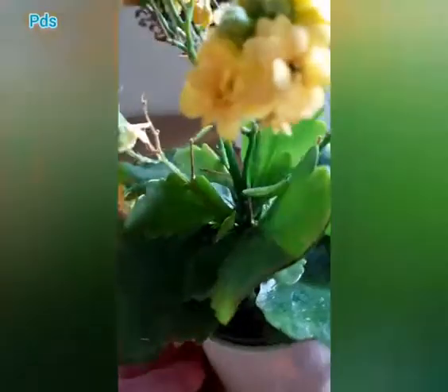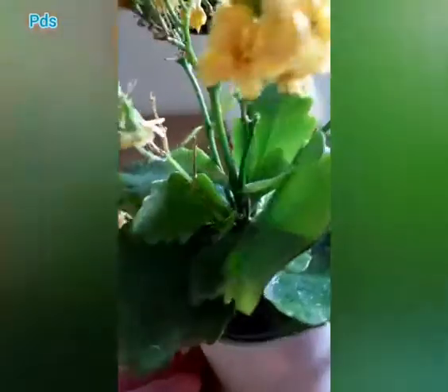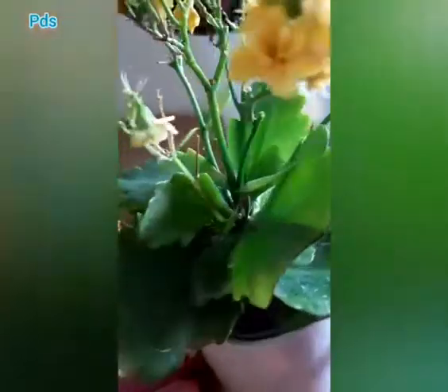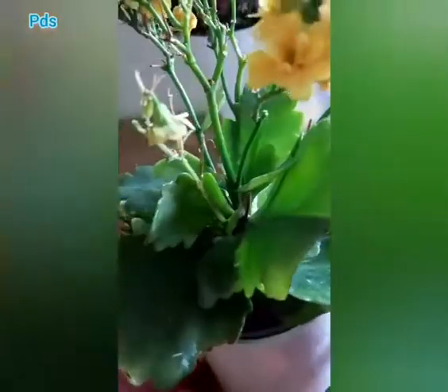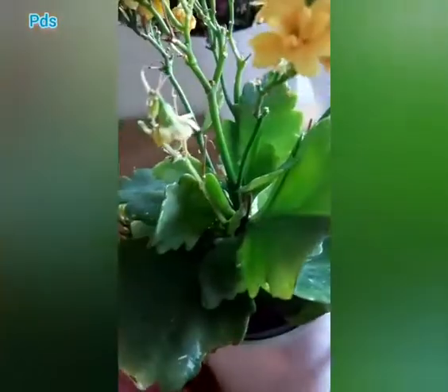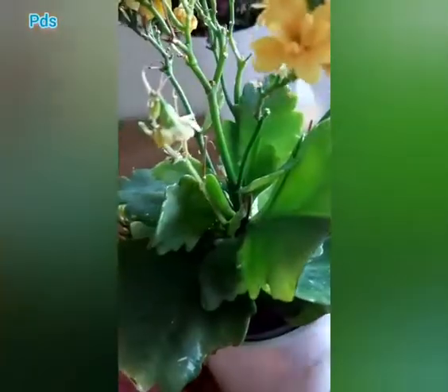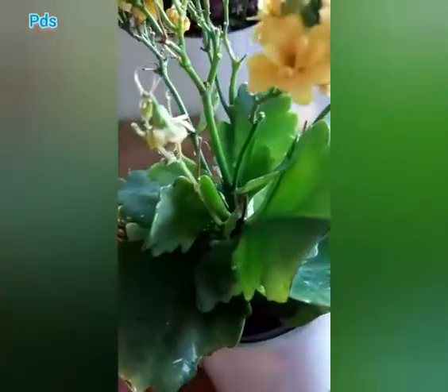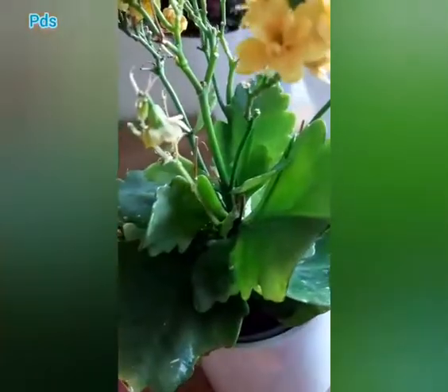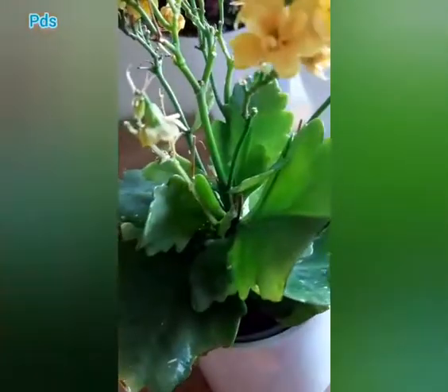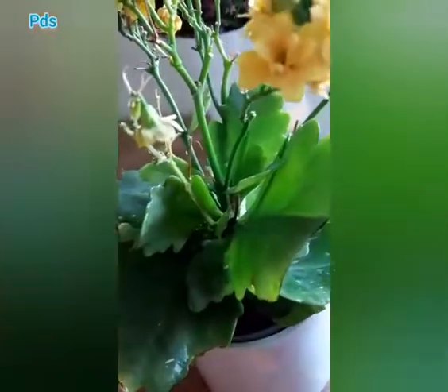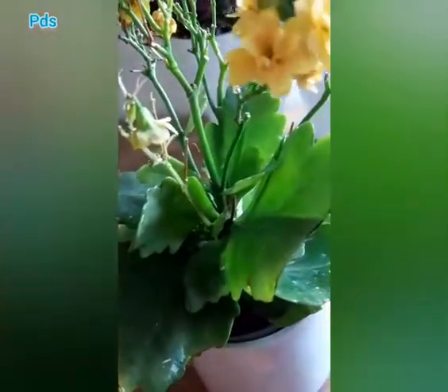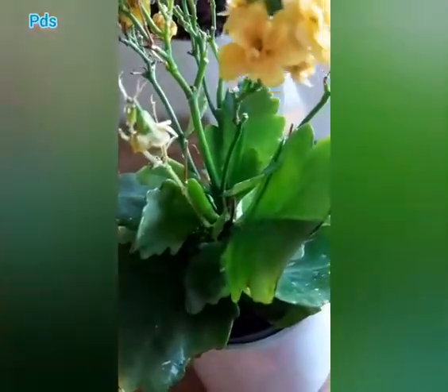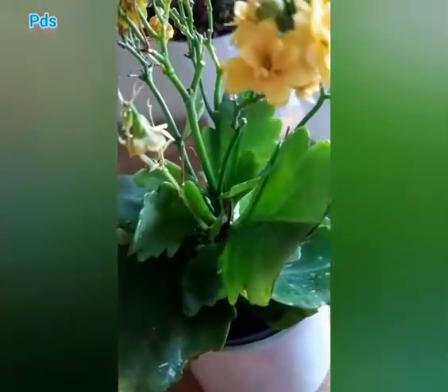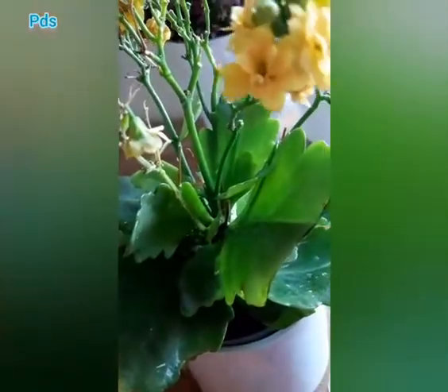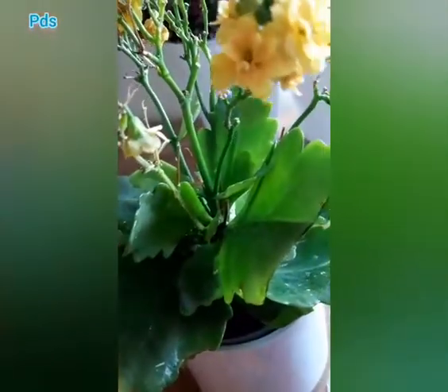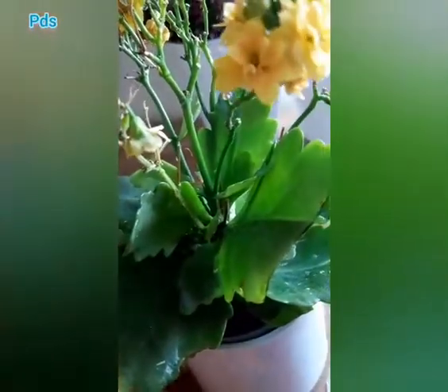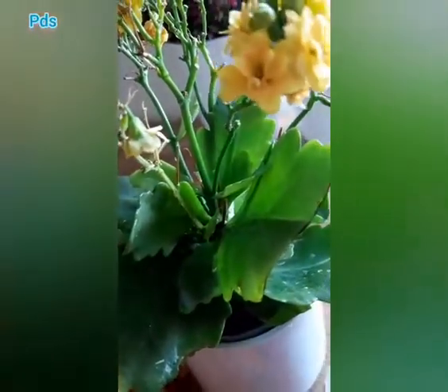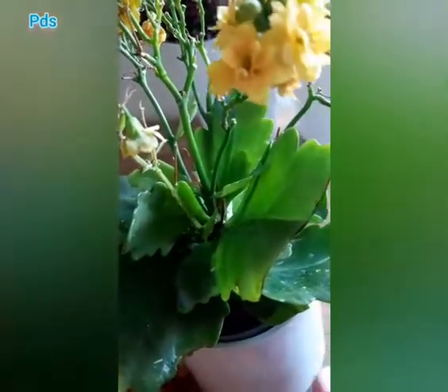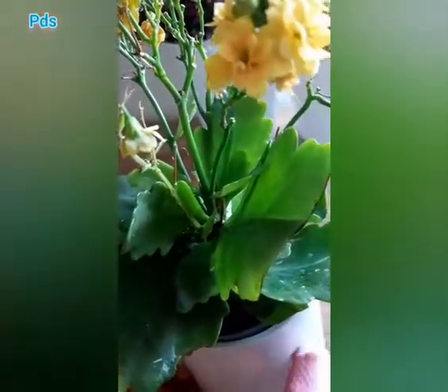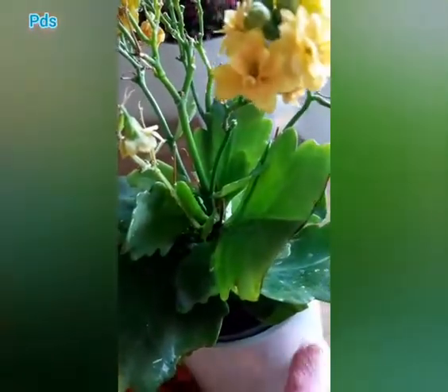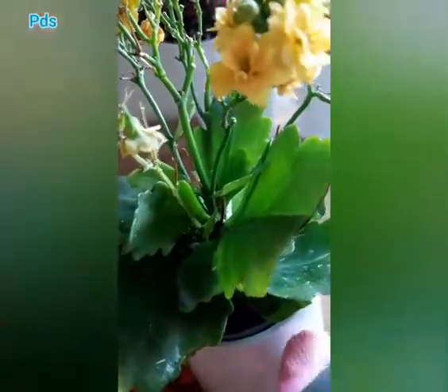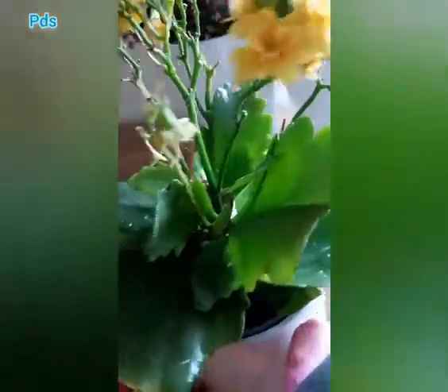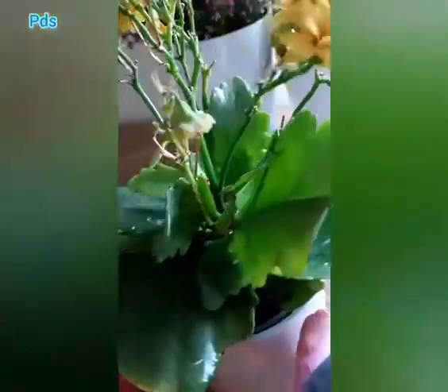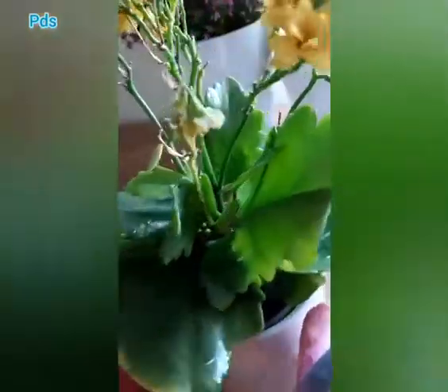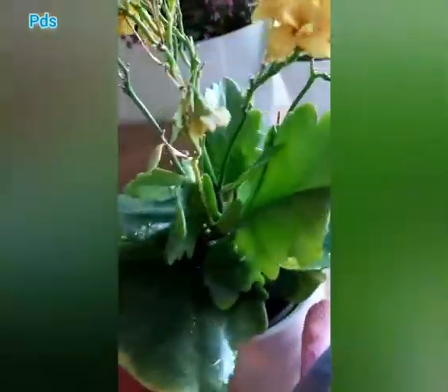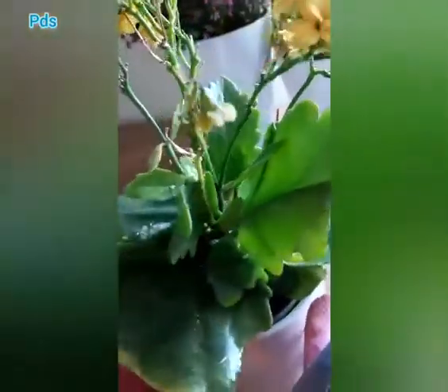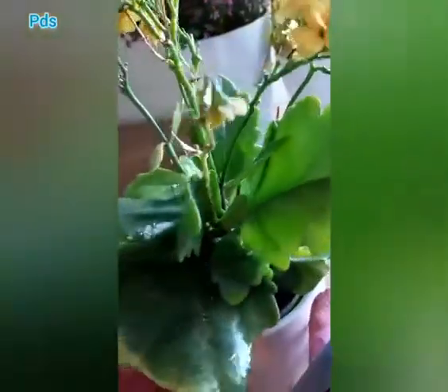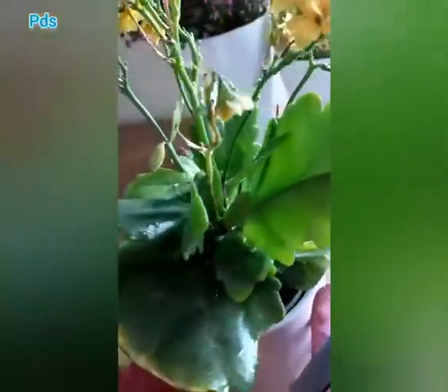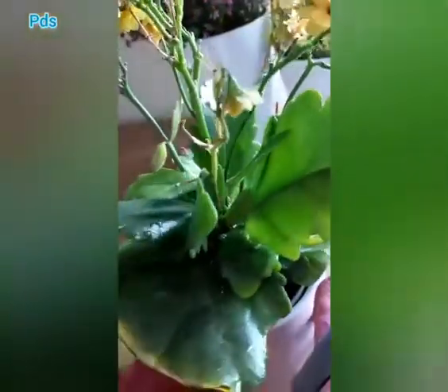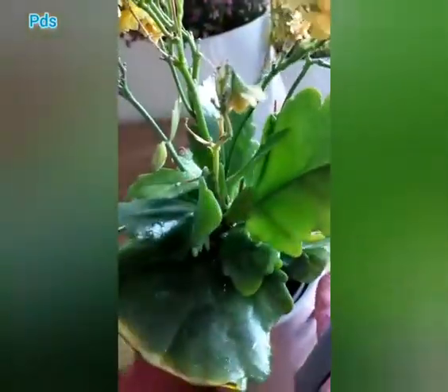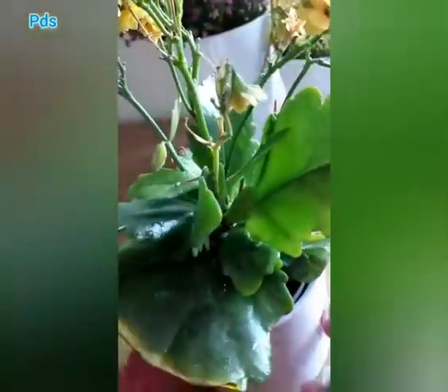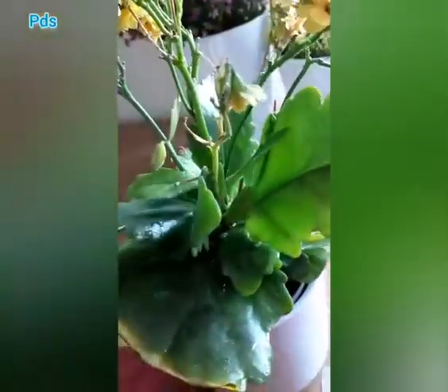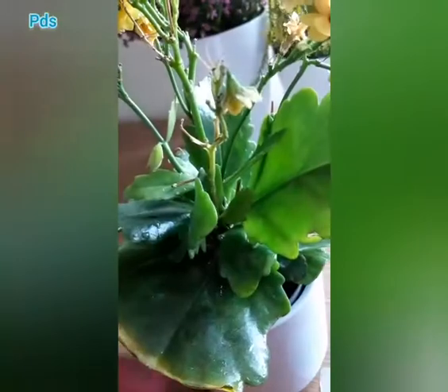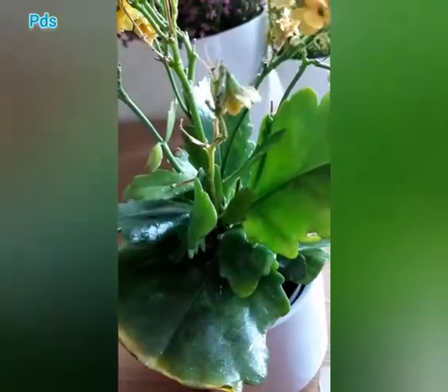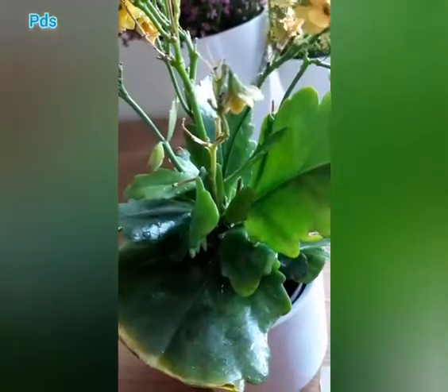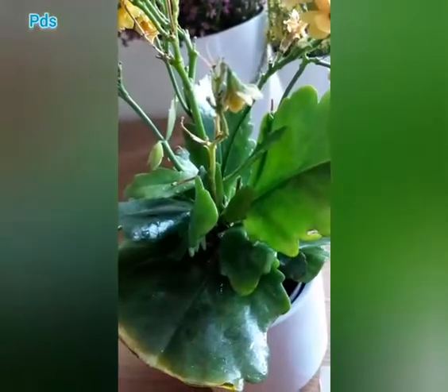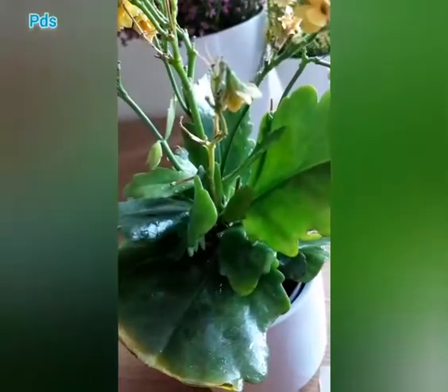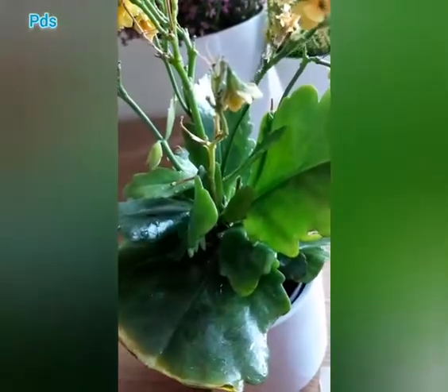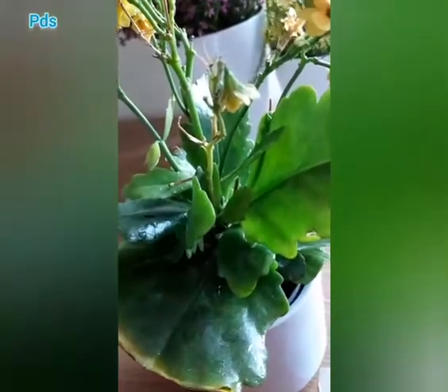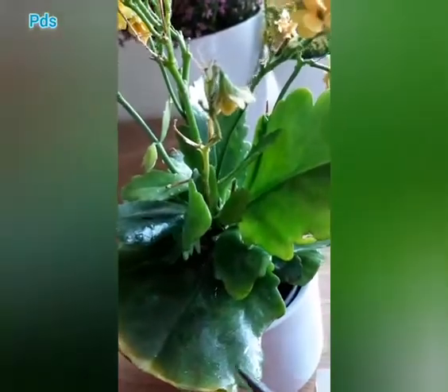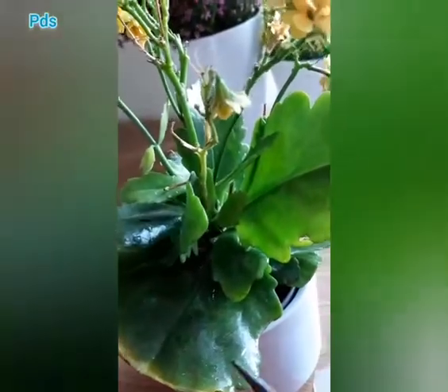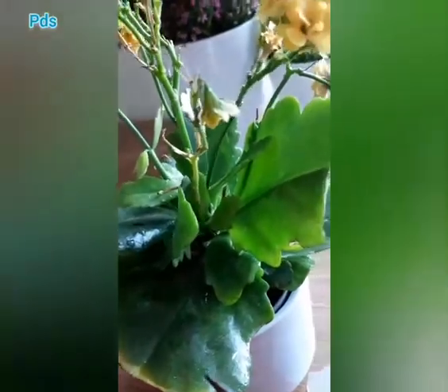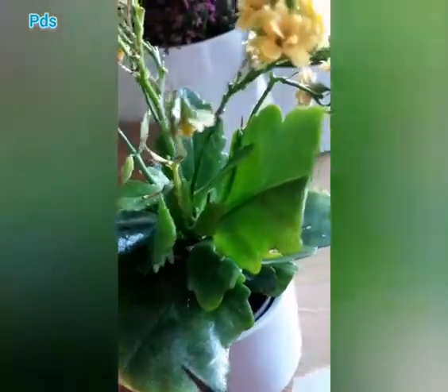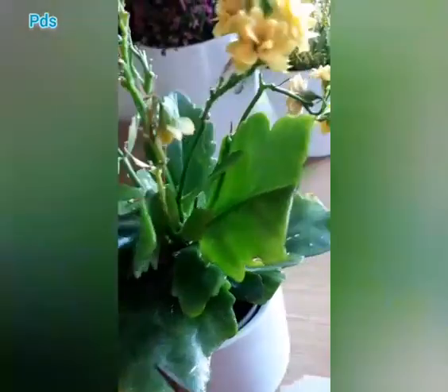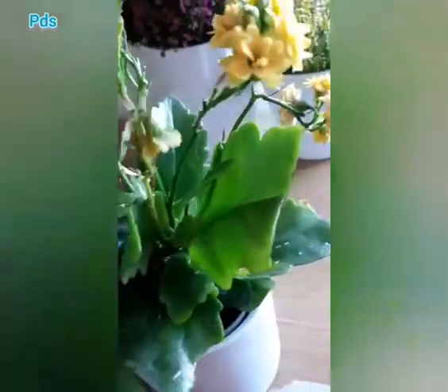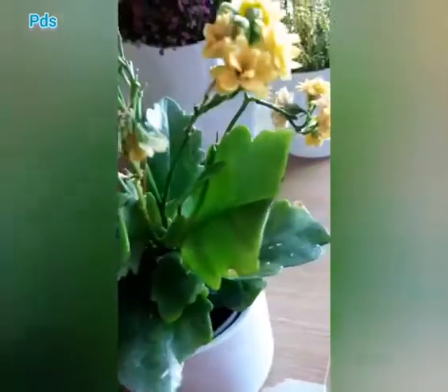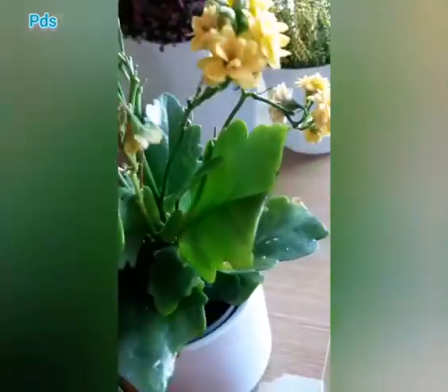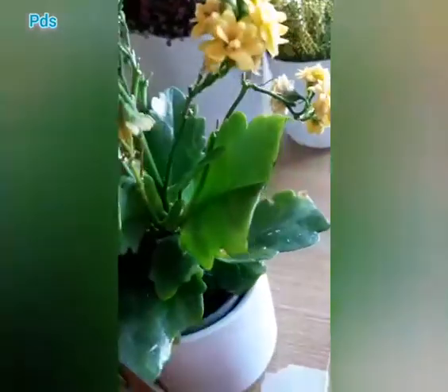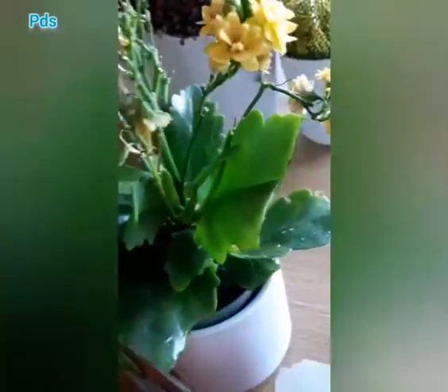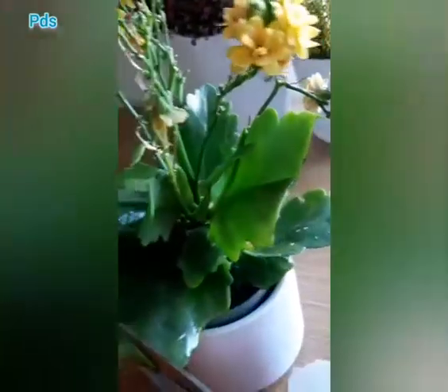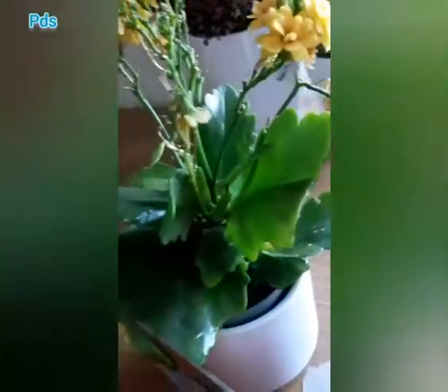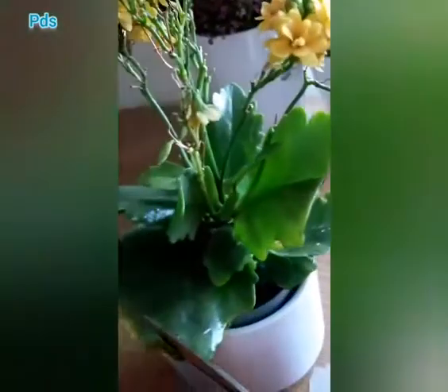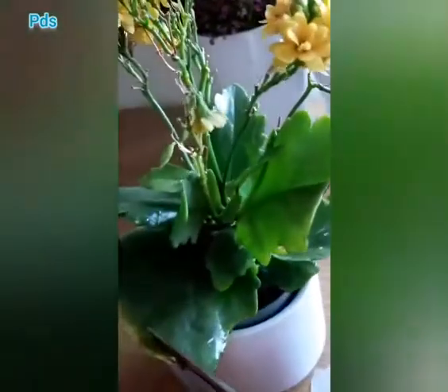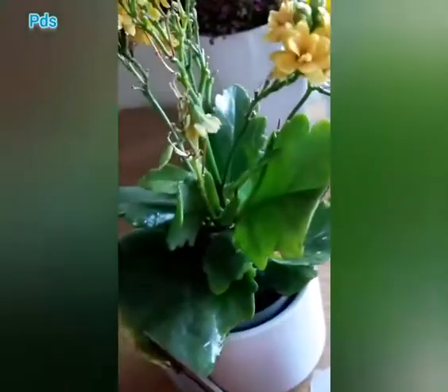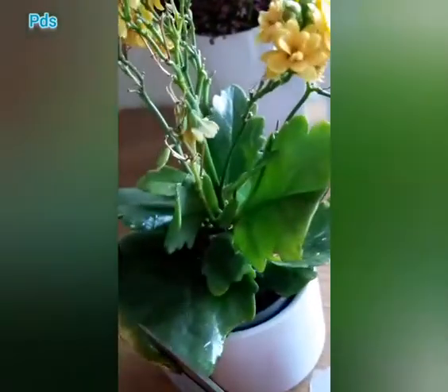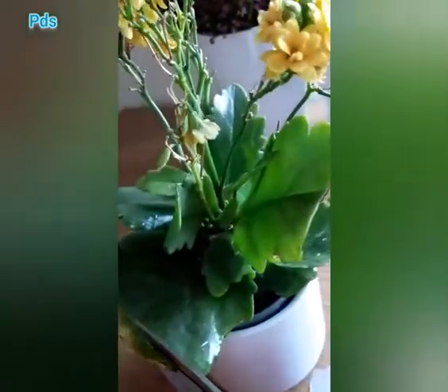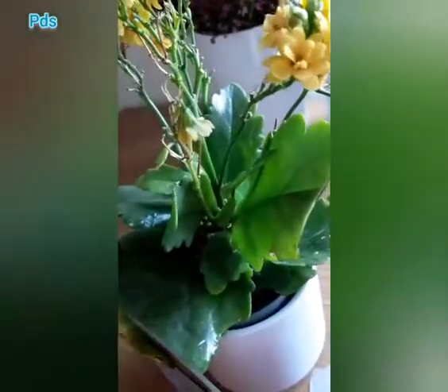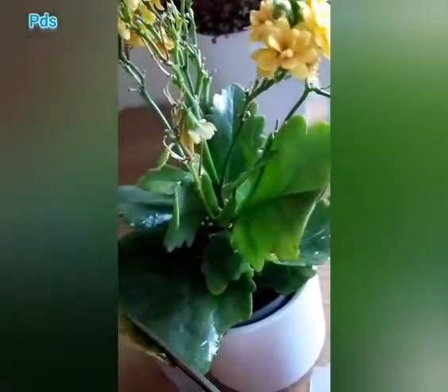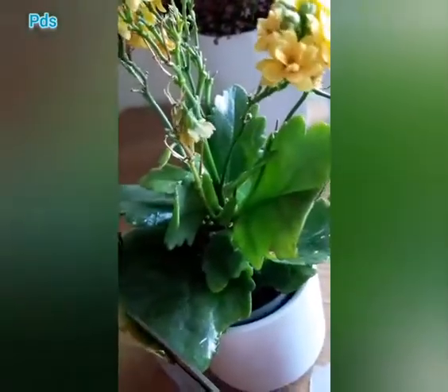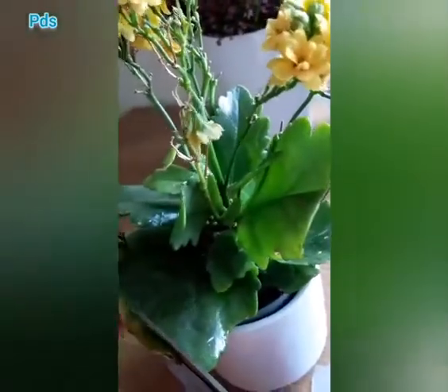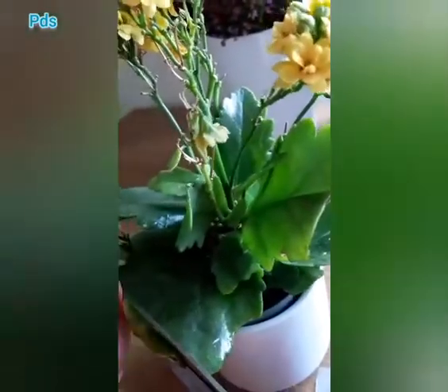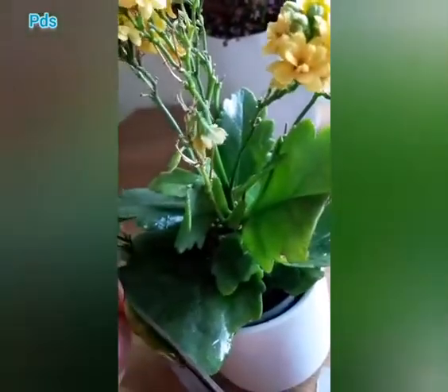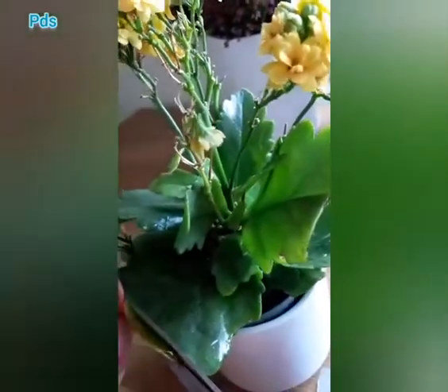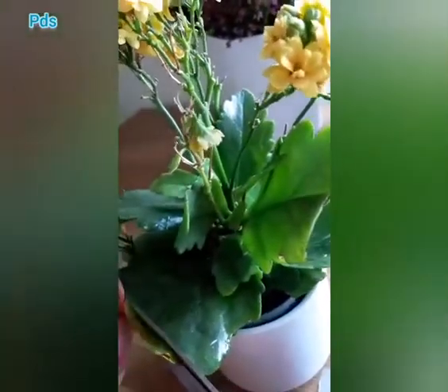If the plant is not blooming, don't be sad. Apply 2 to 3 tricks and the plant will start blooming.